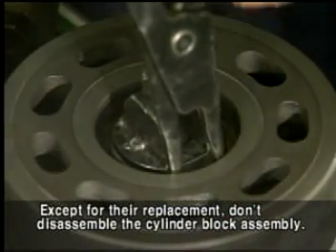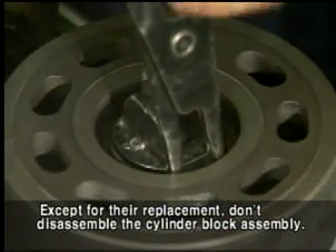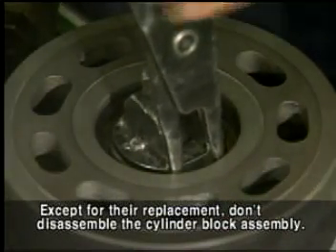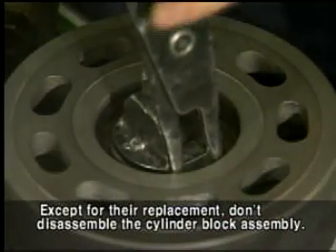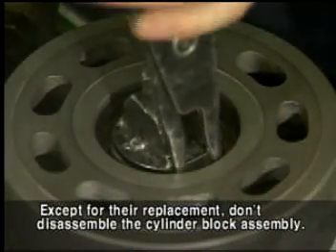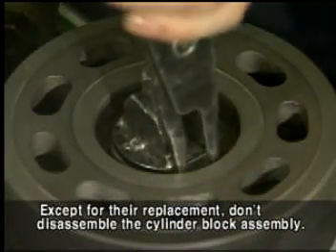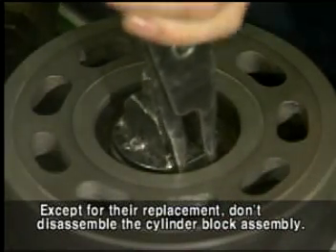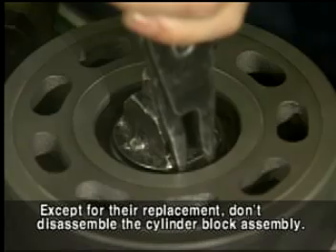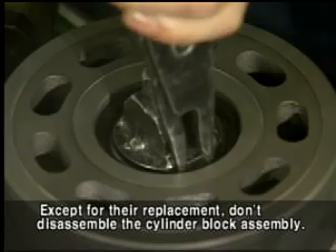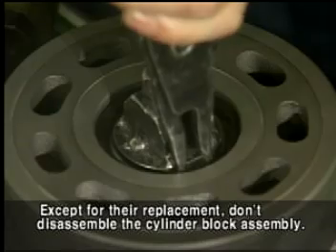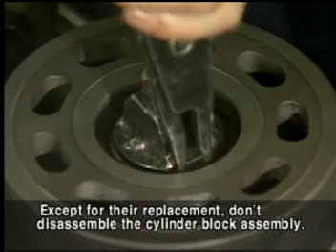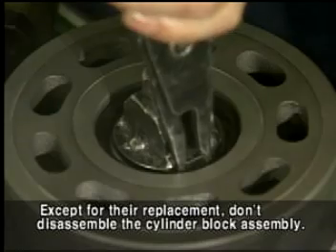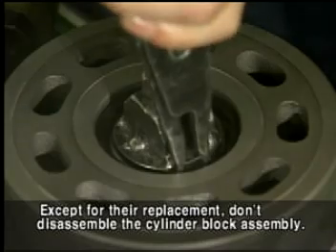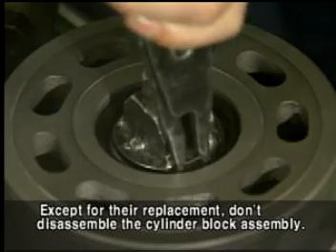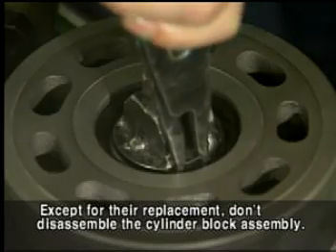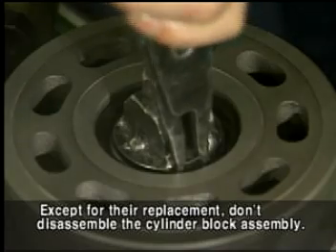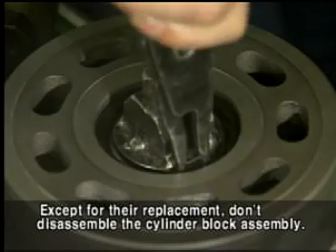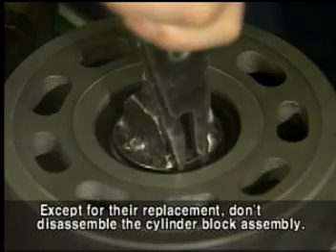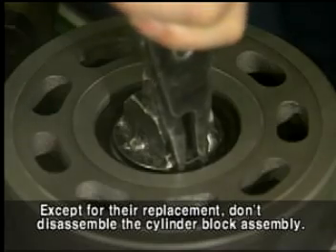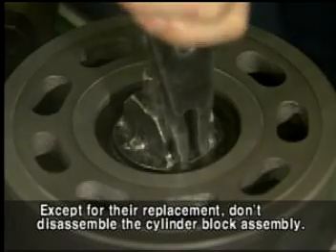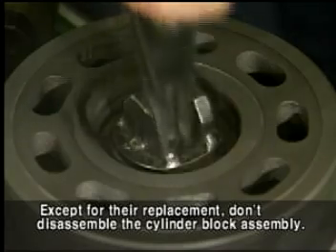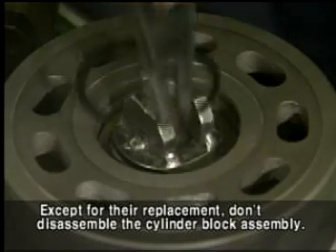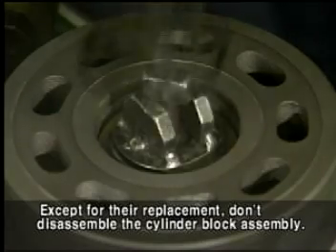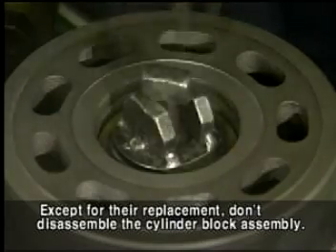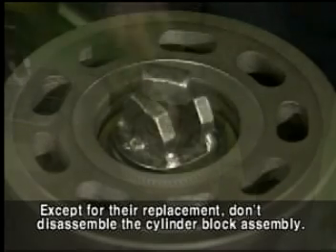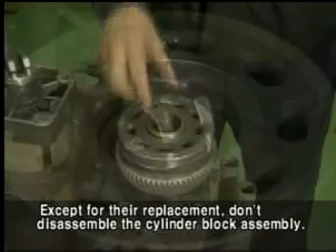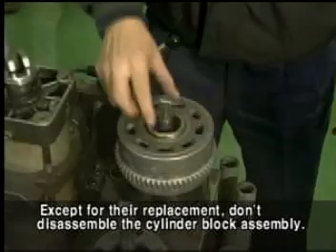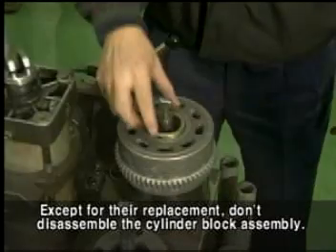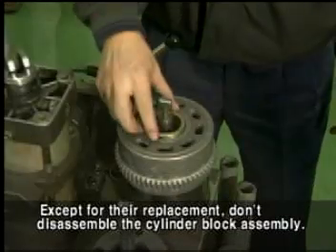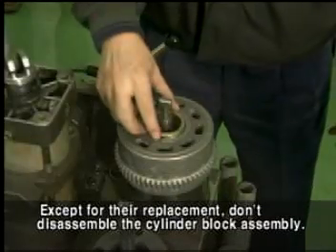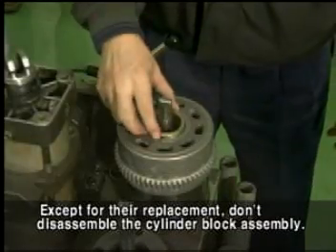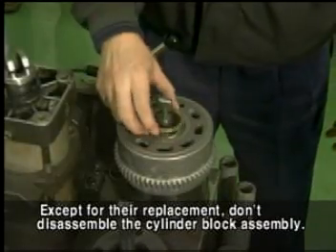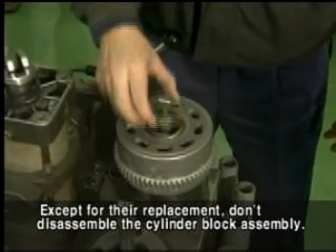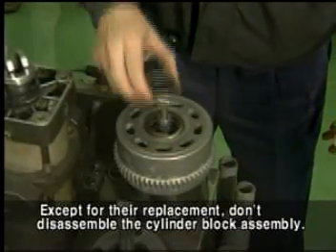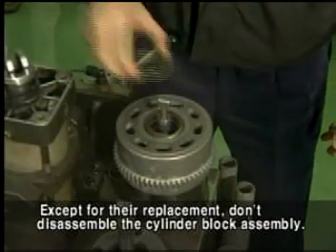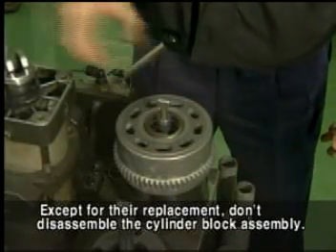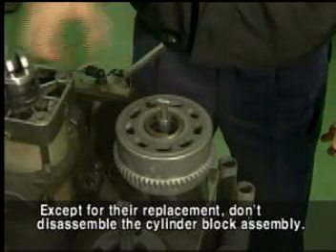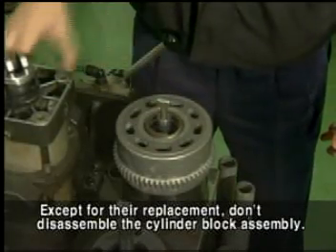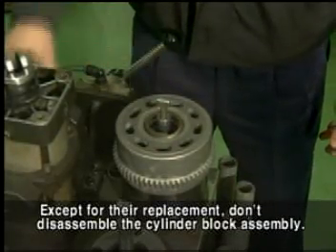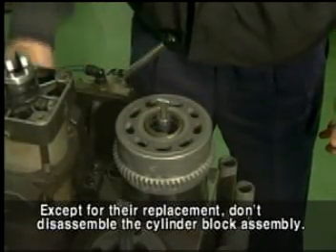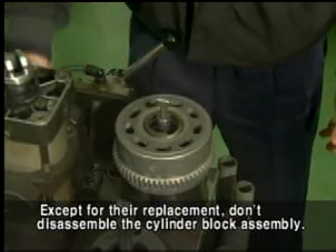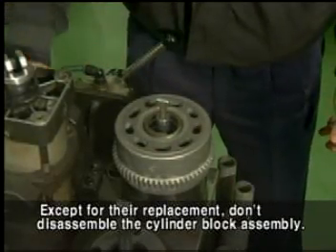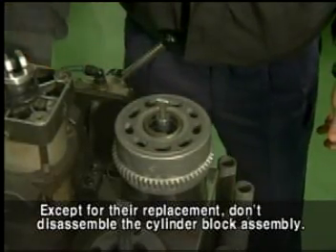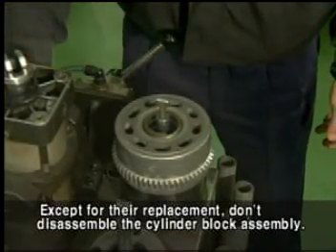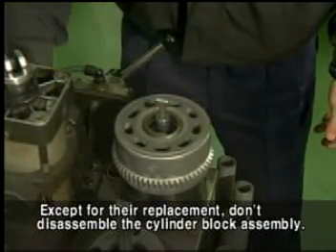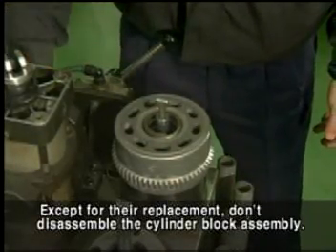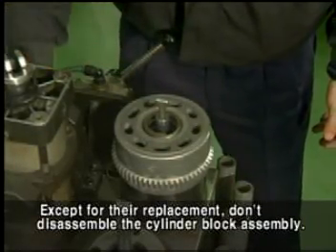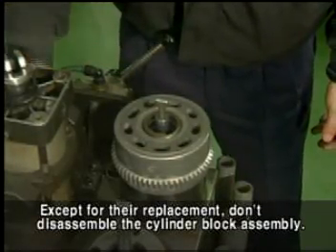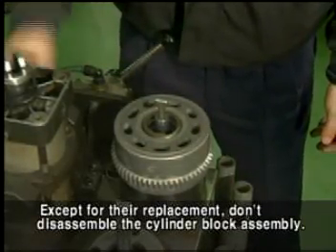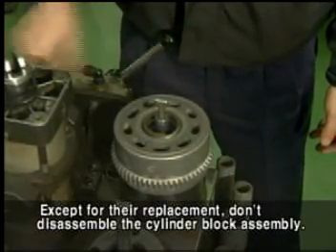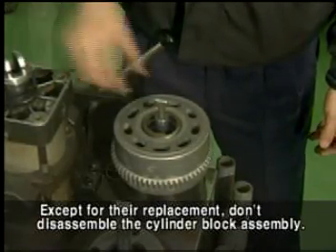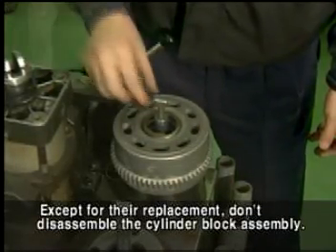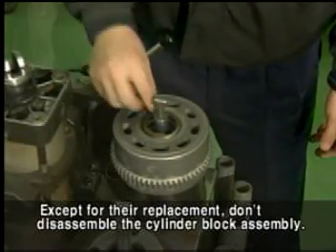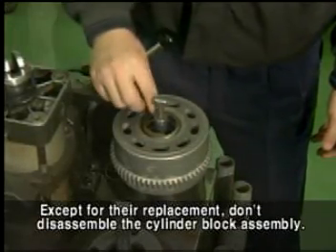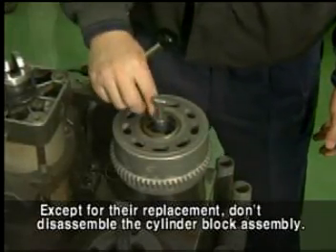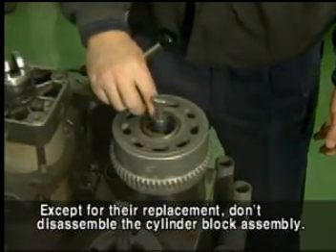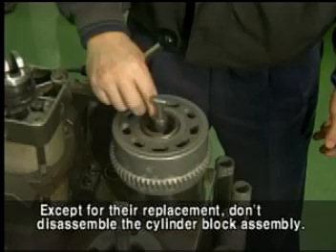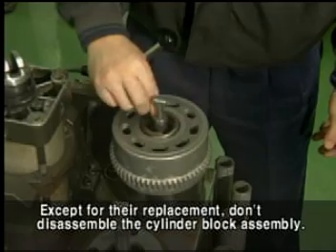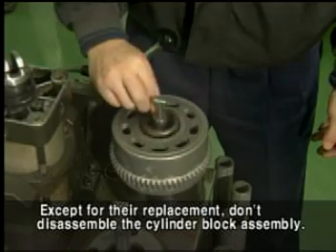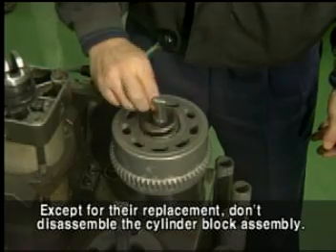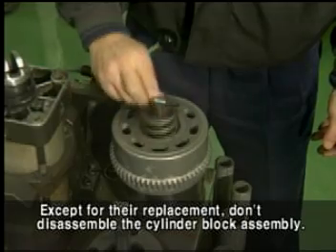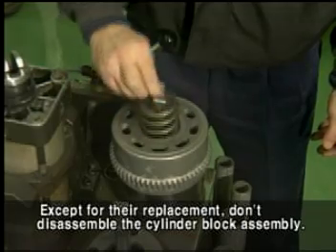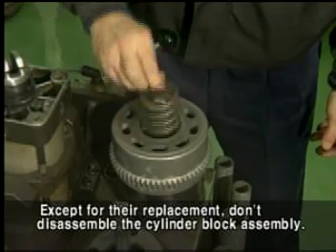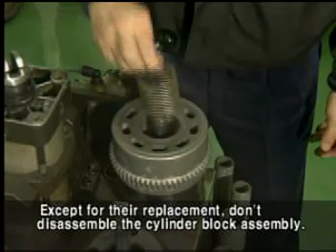Disassemble the snap ring, spacer, spring, and spacer R by using the air press from the cylinder block.